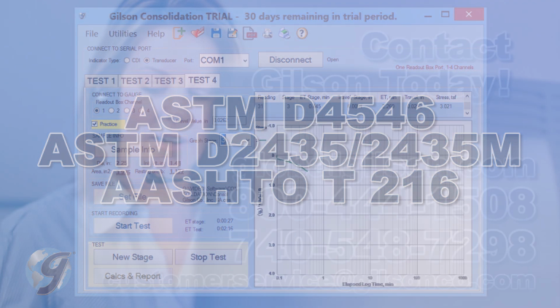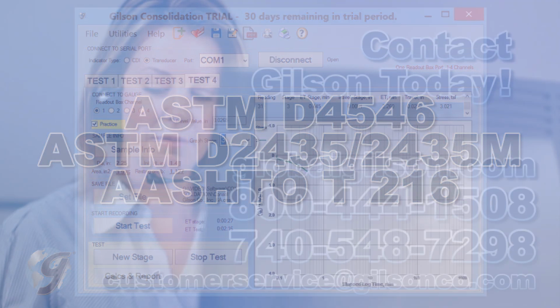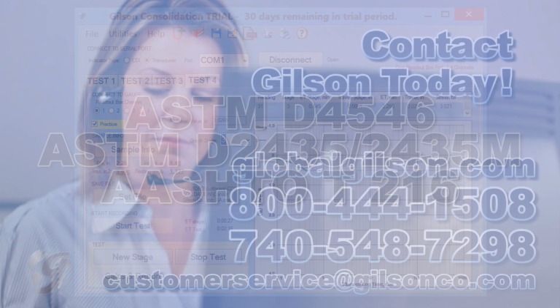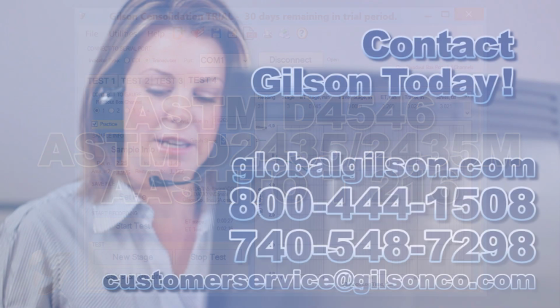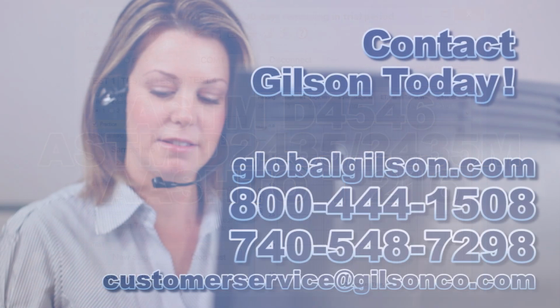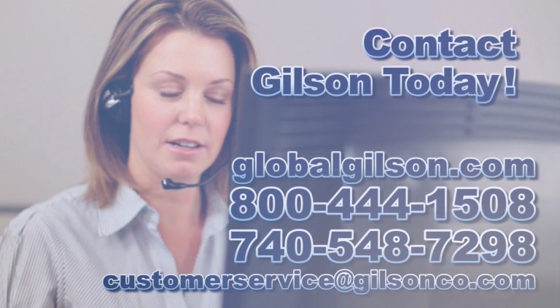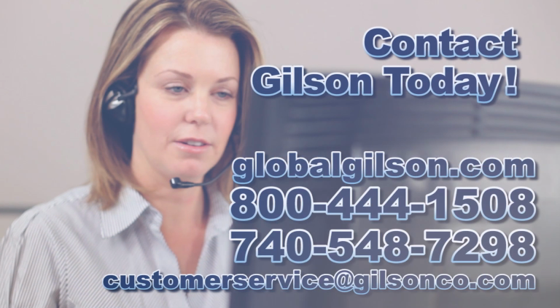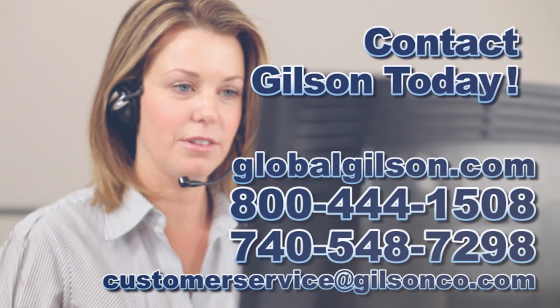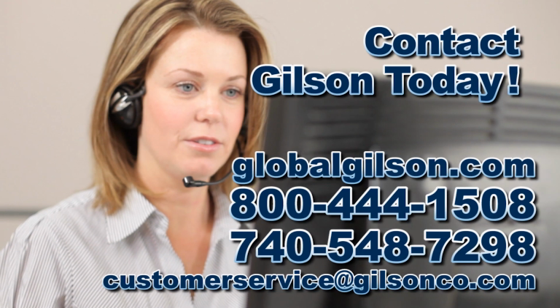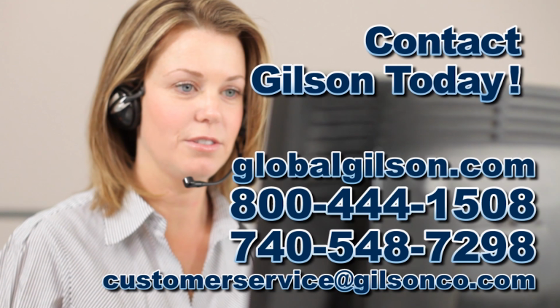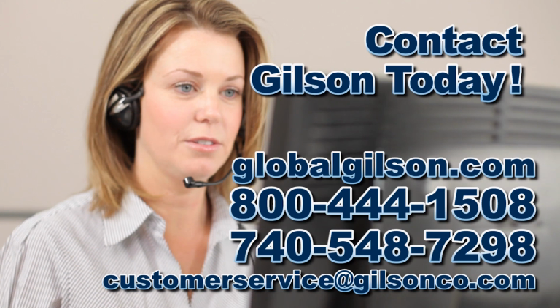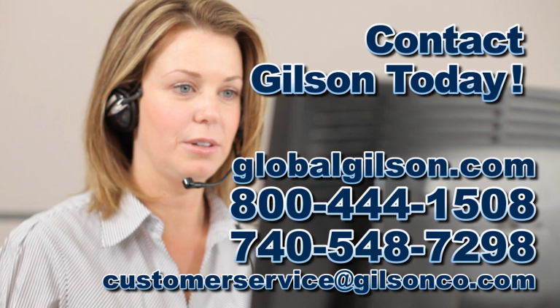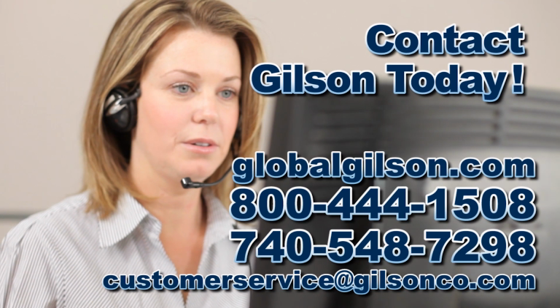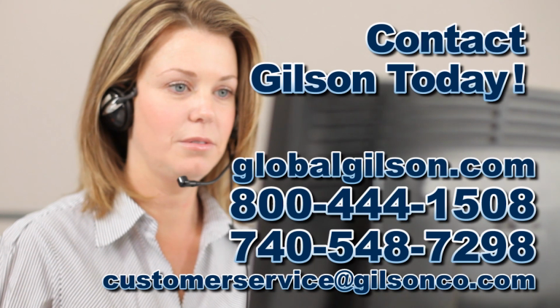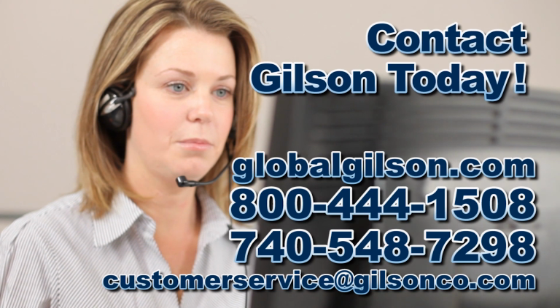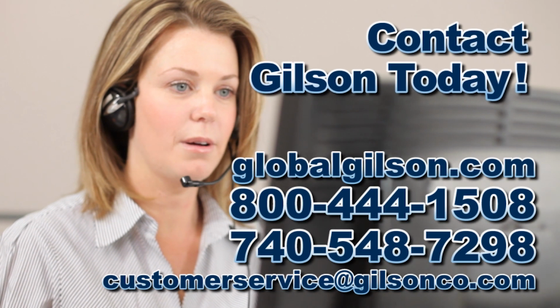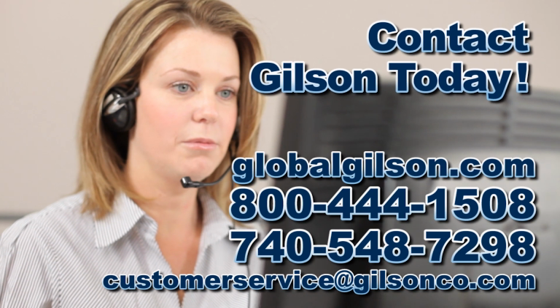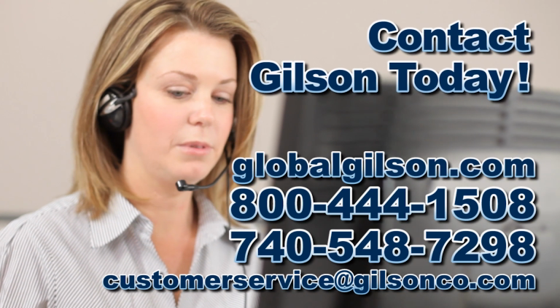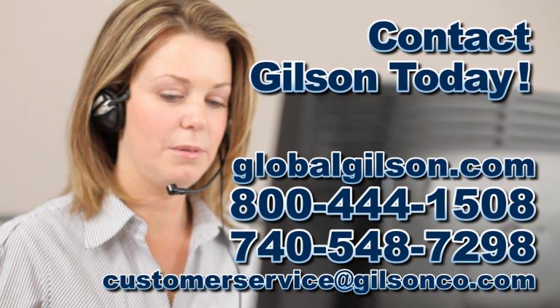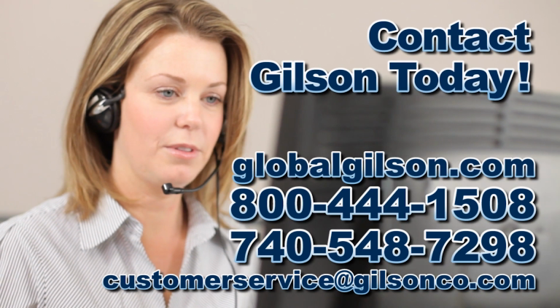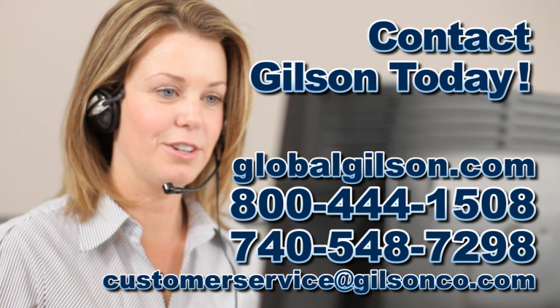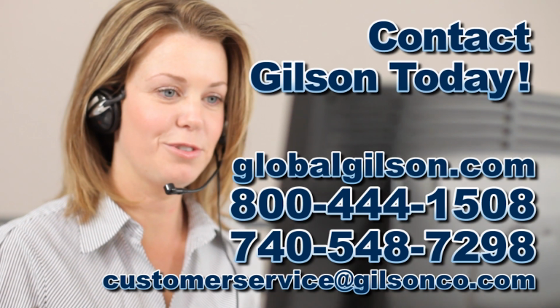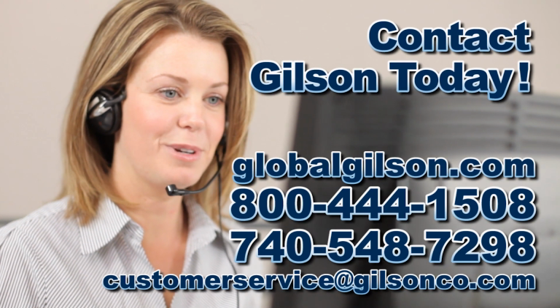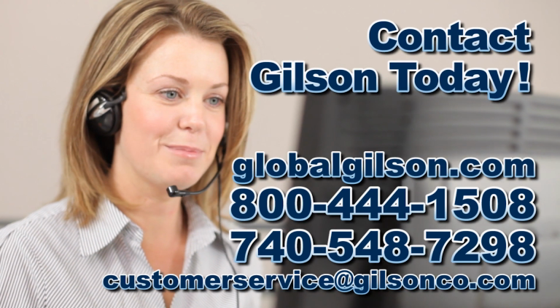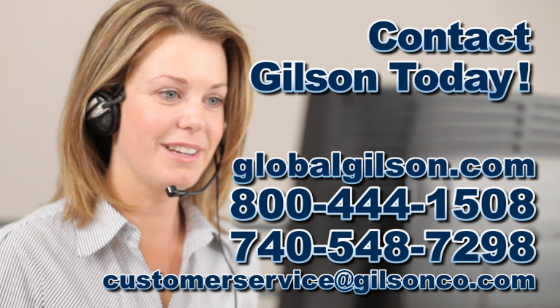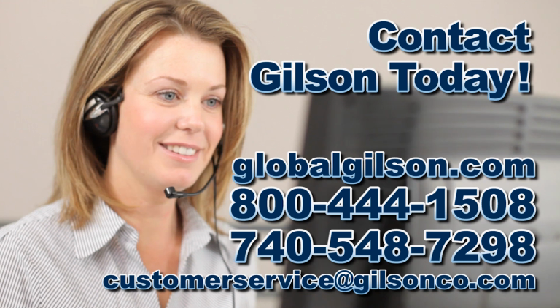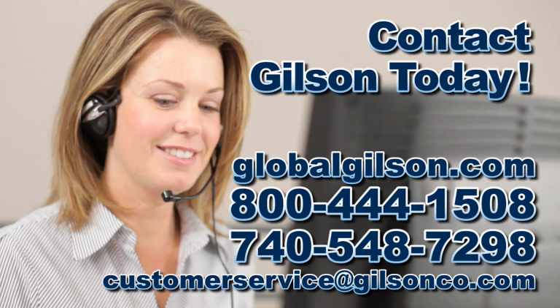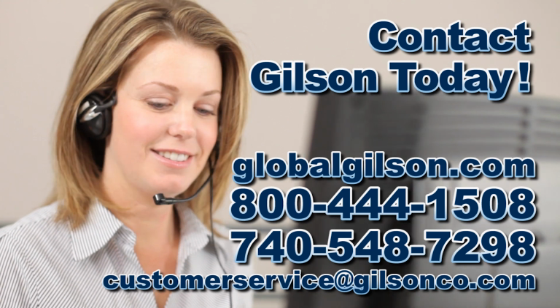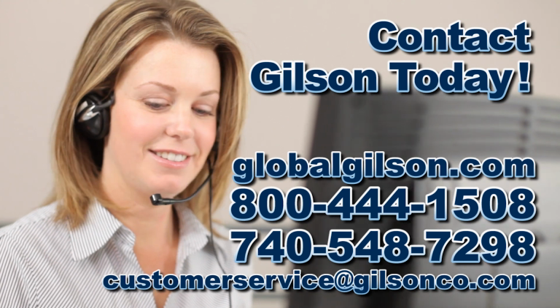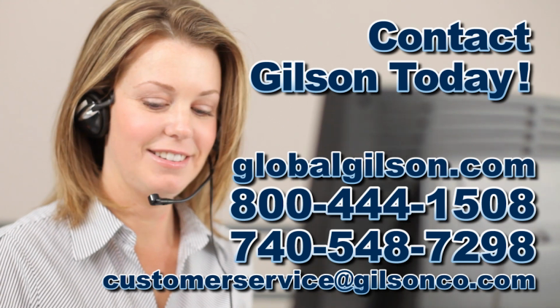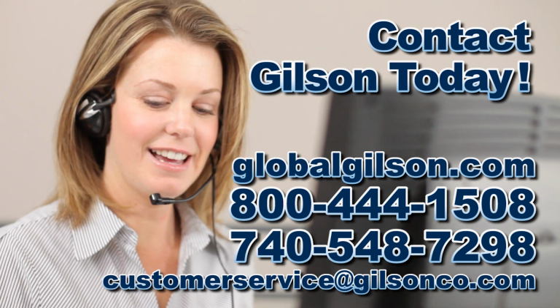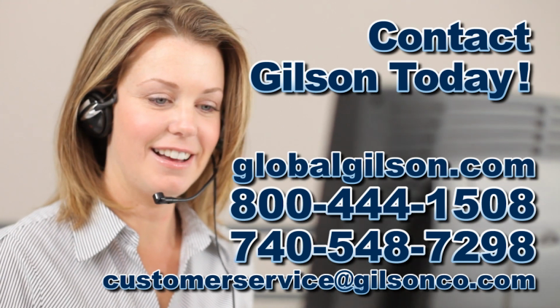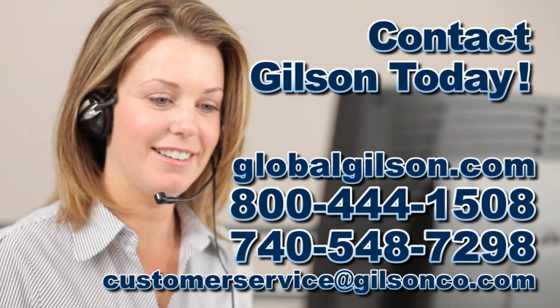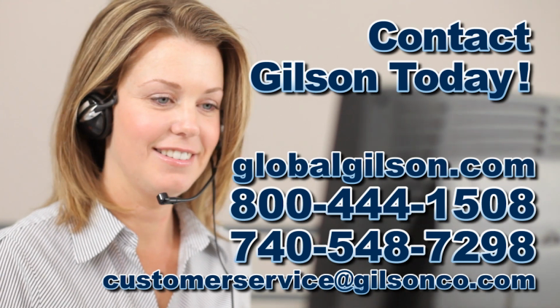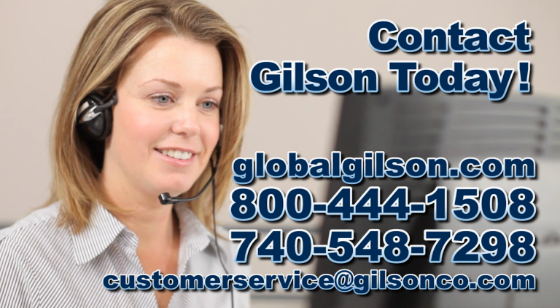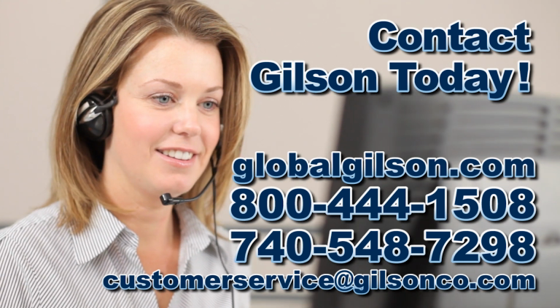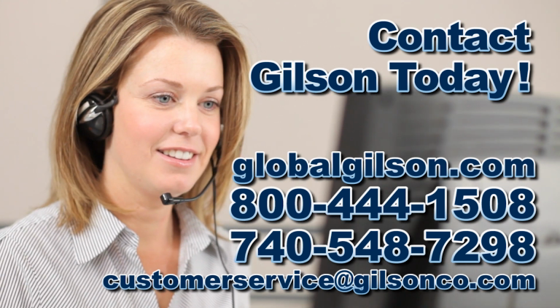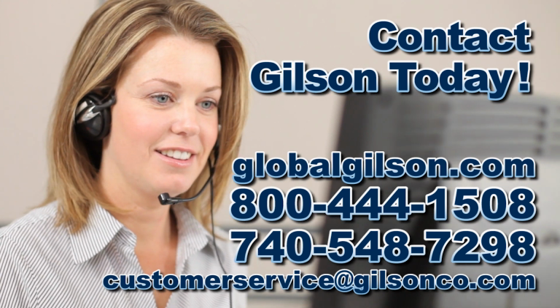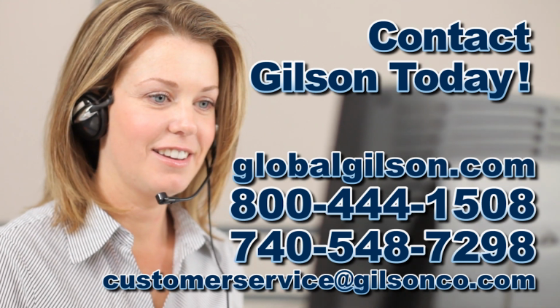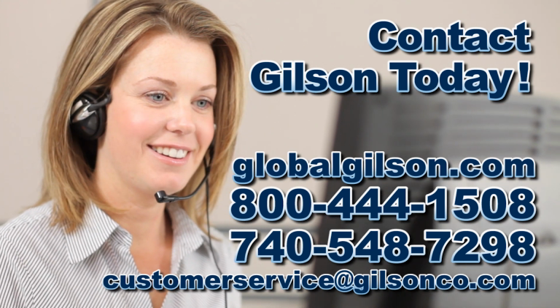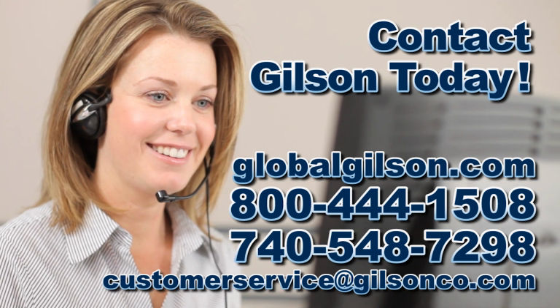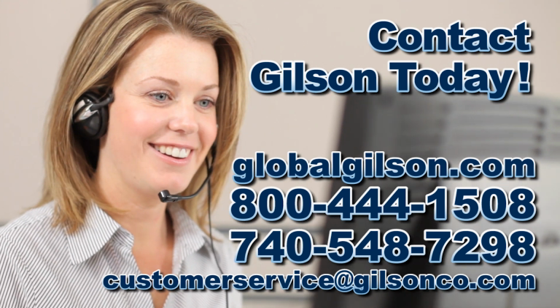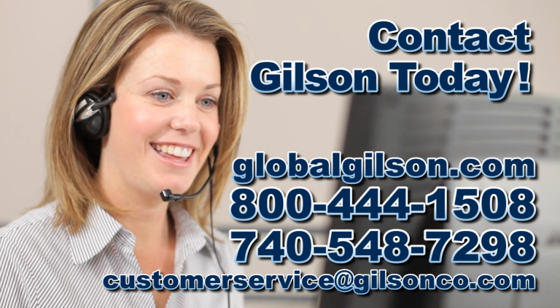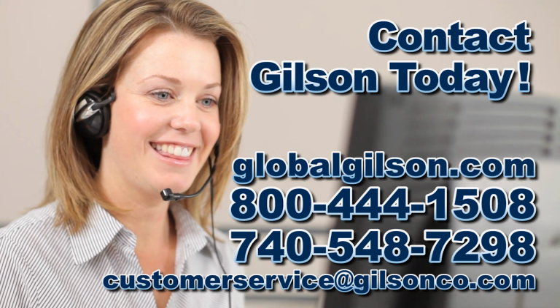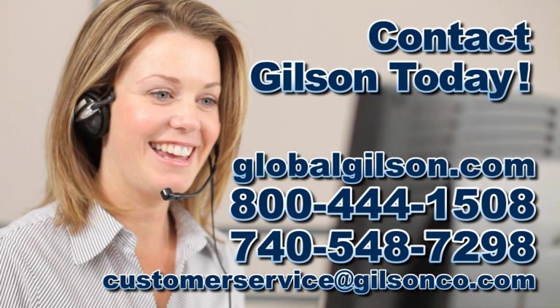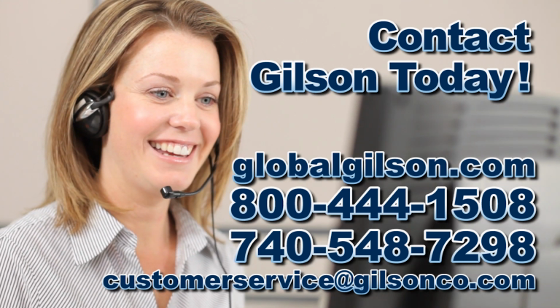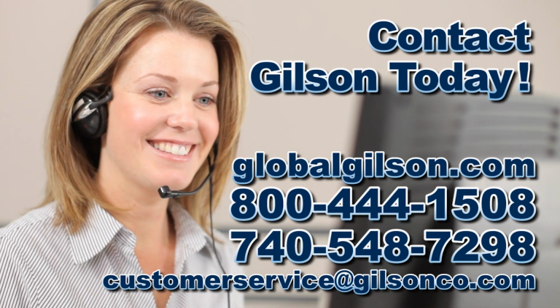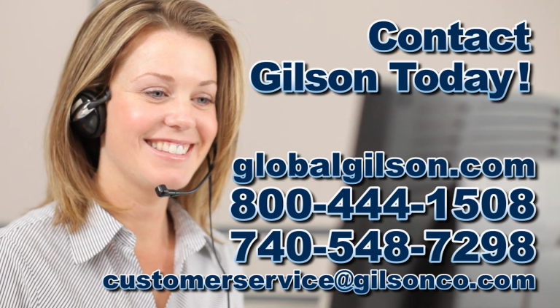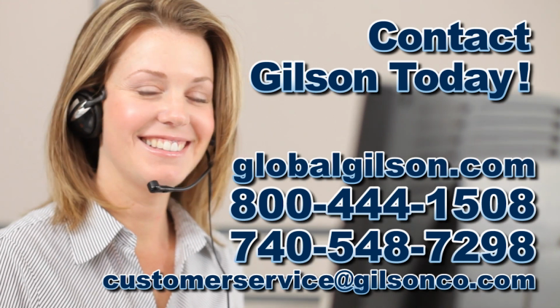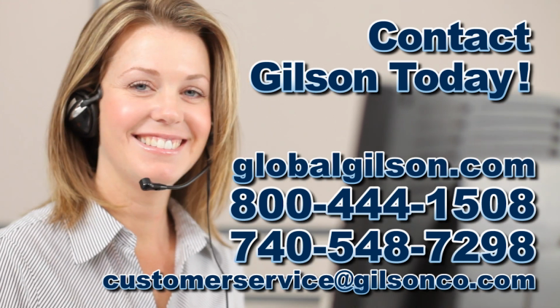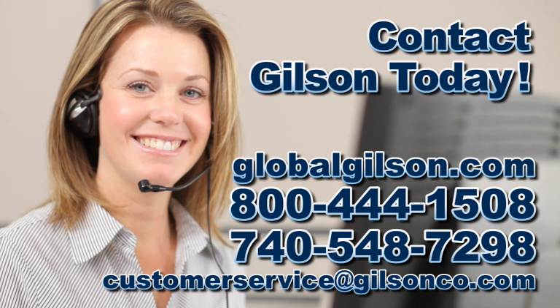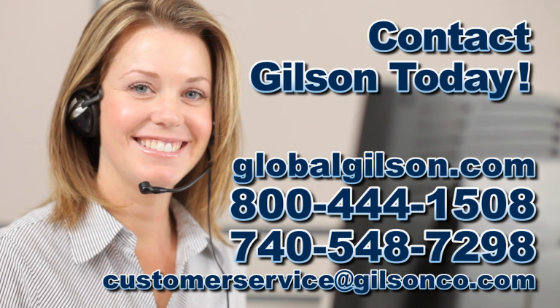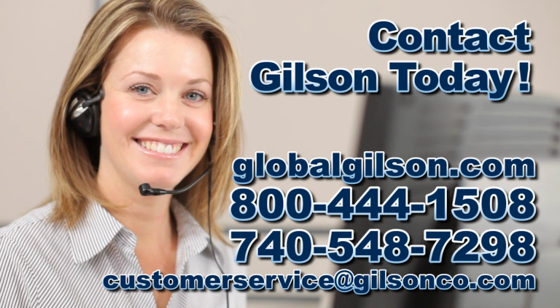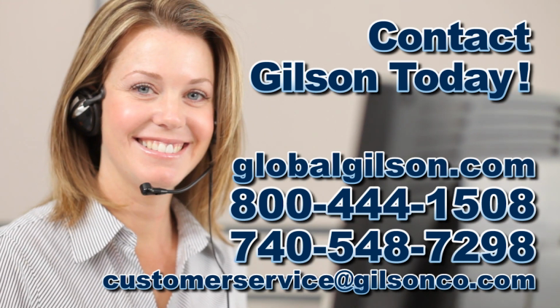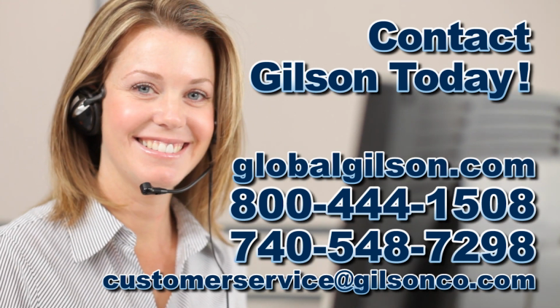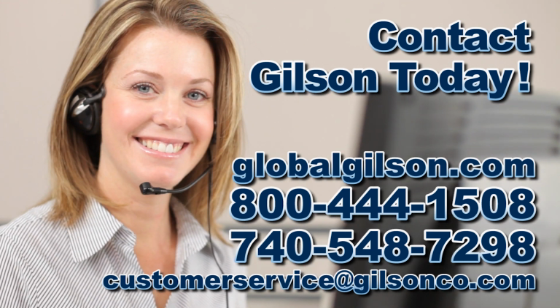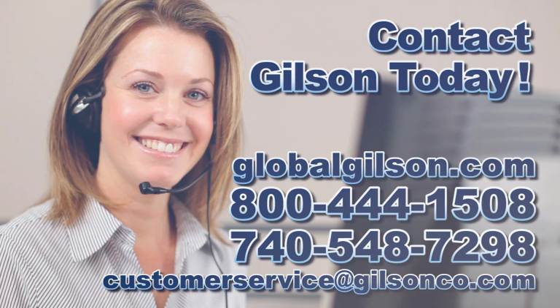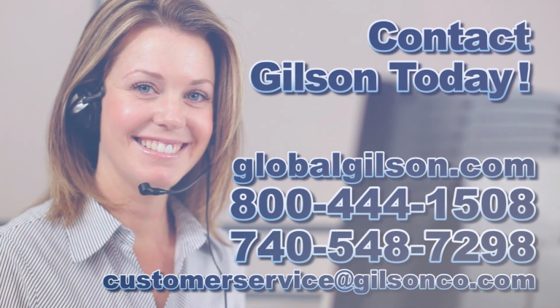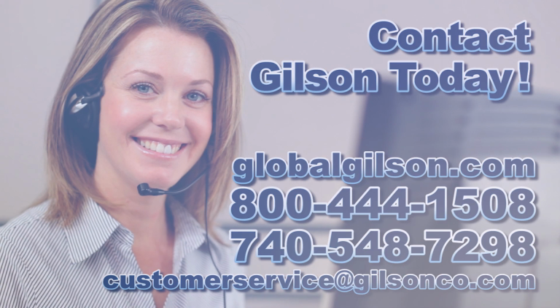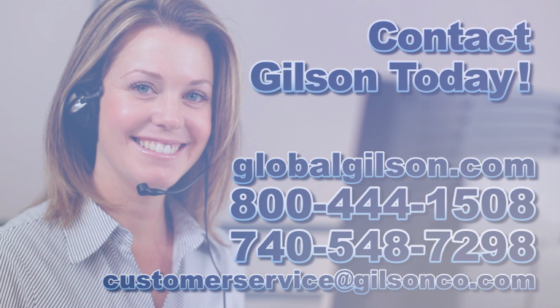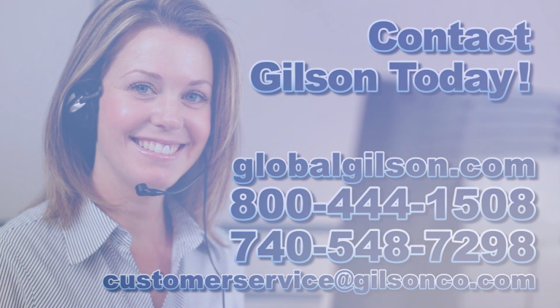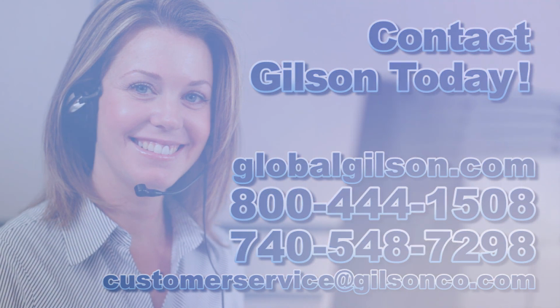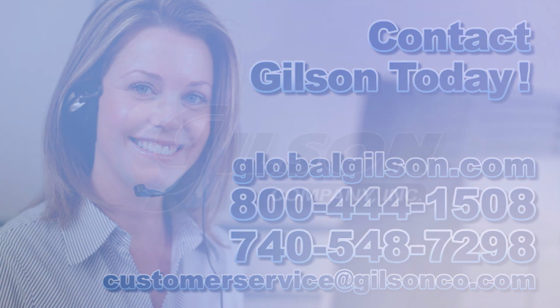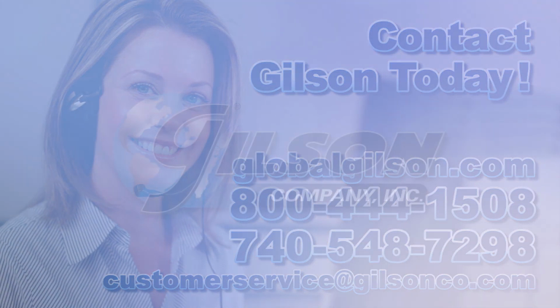For any questions about consolidation testing or for any Gilson product, please contact your Gilson technical support team.